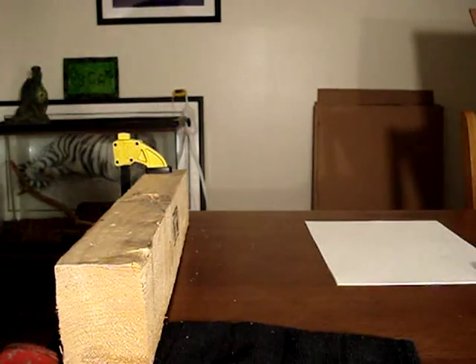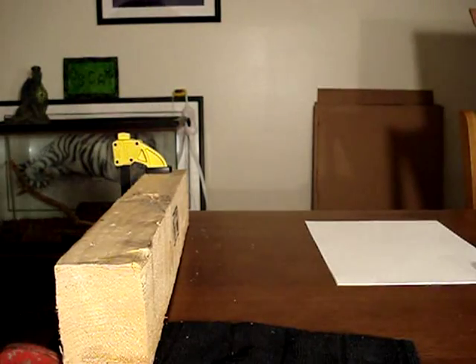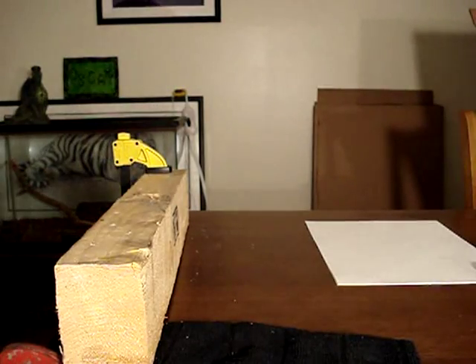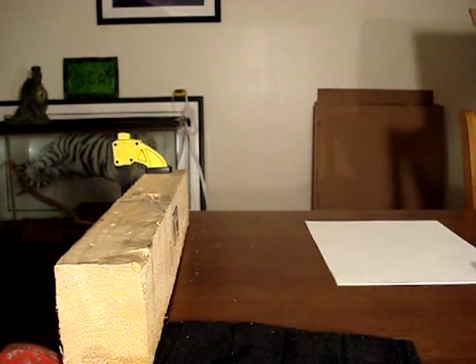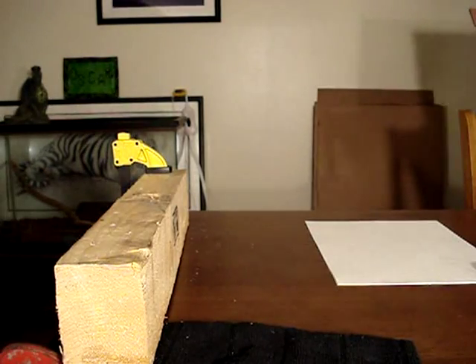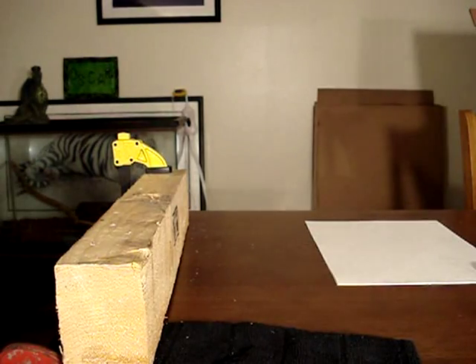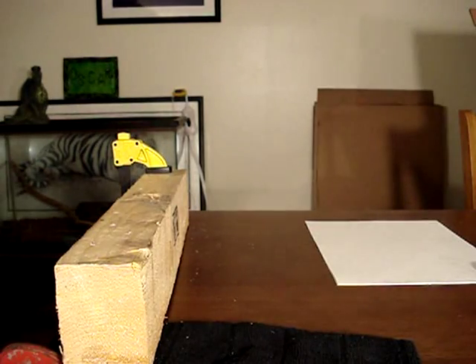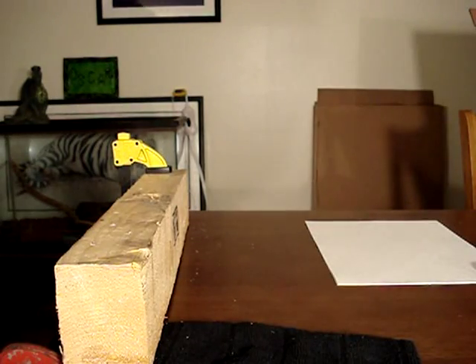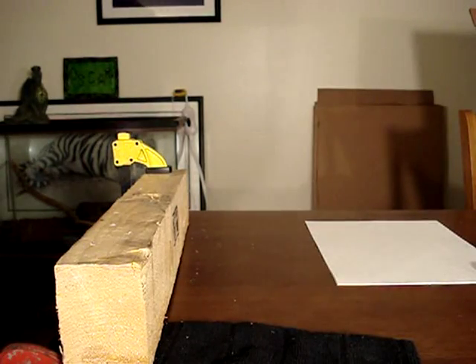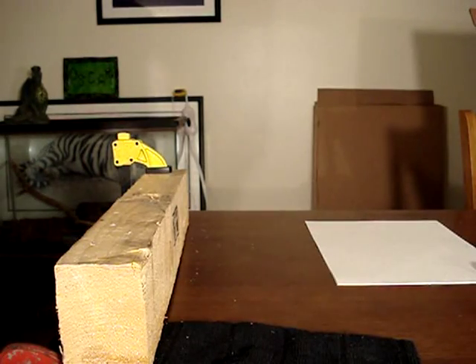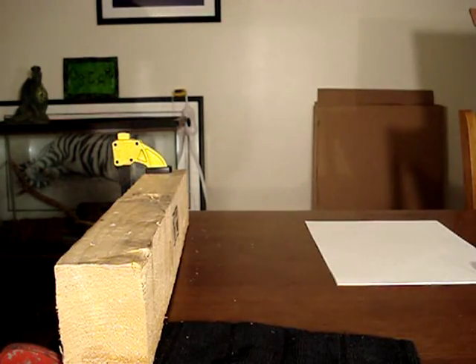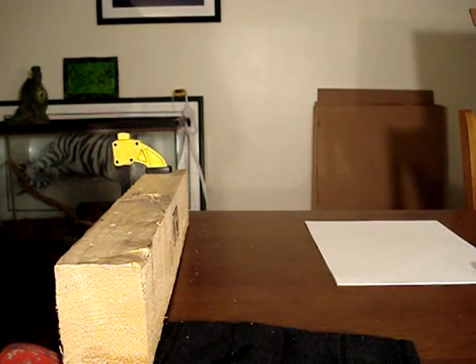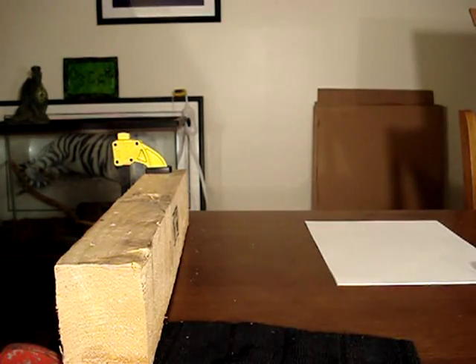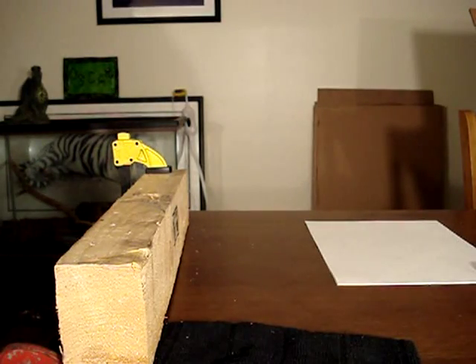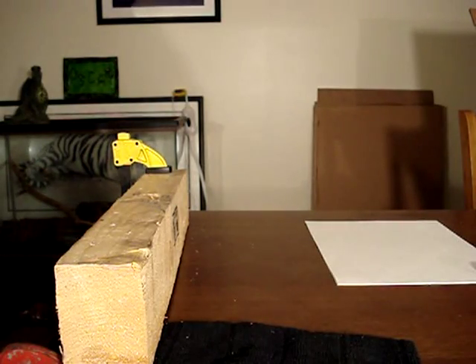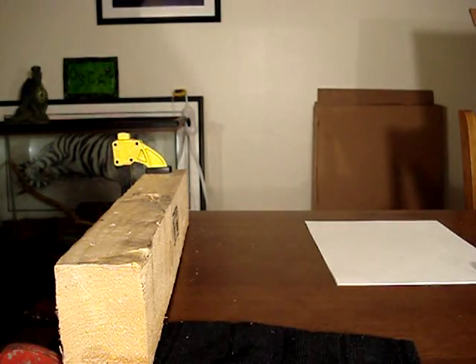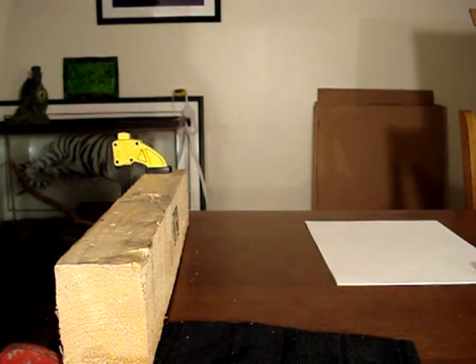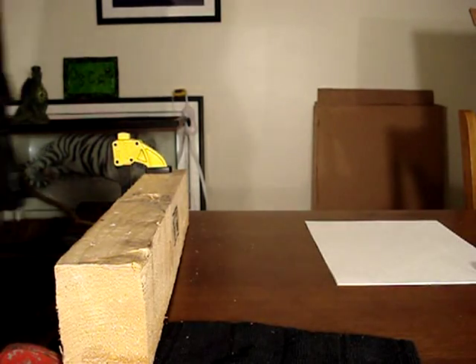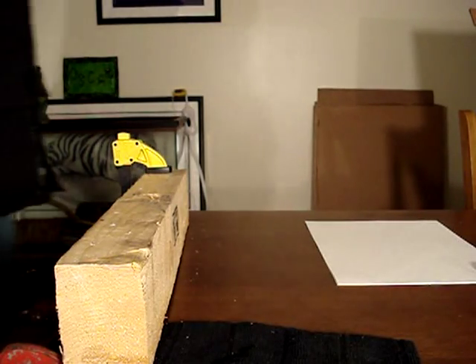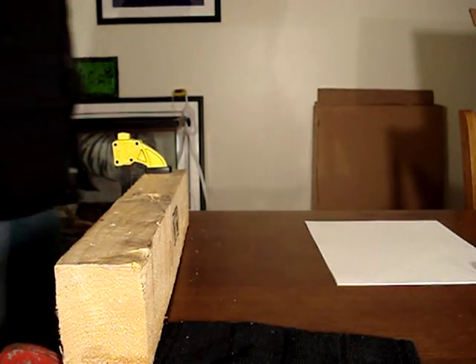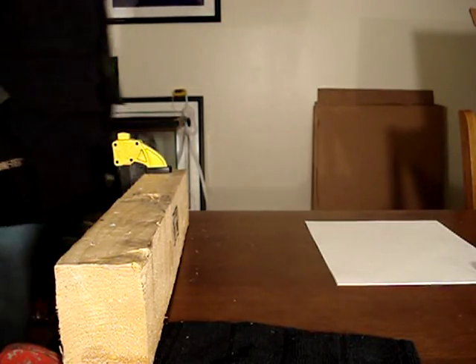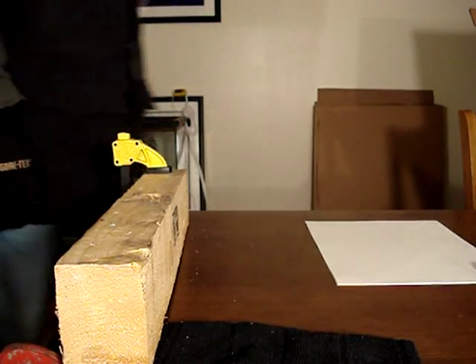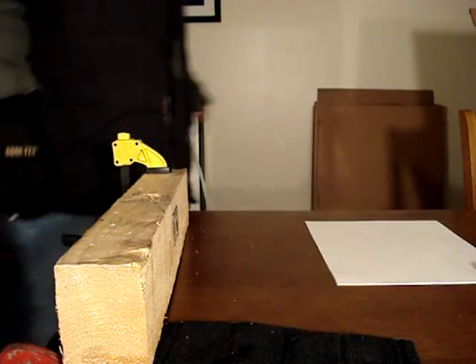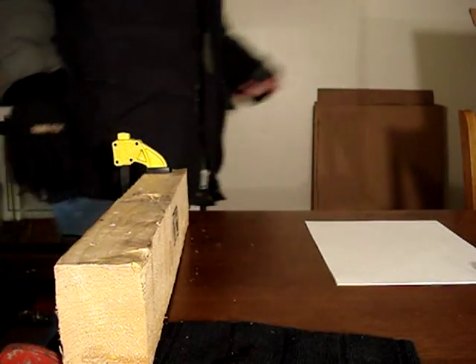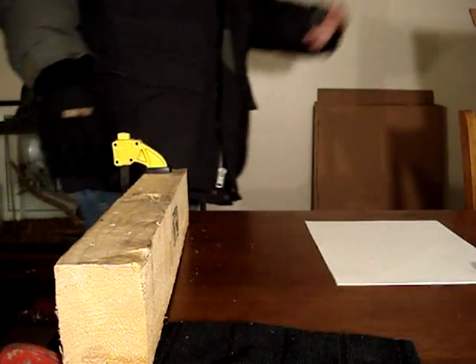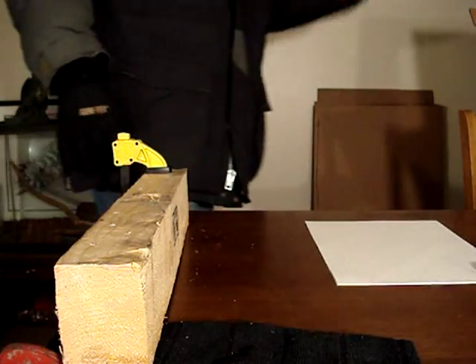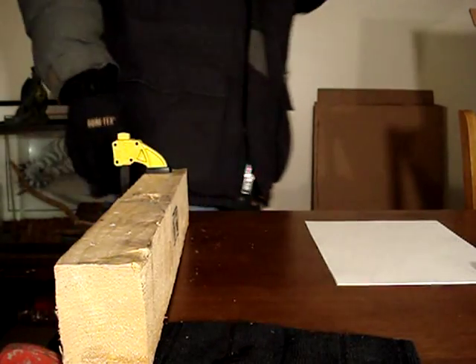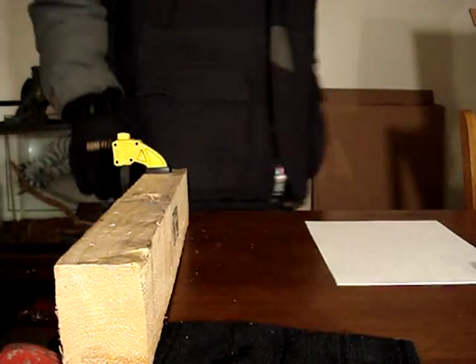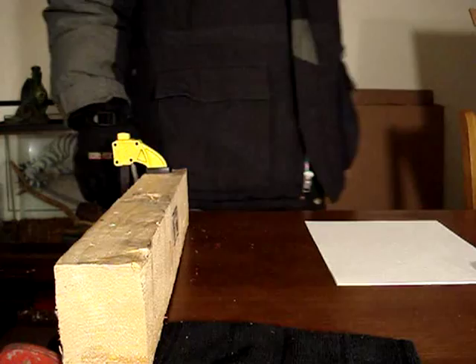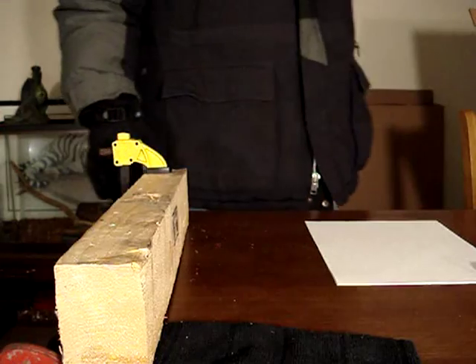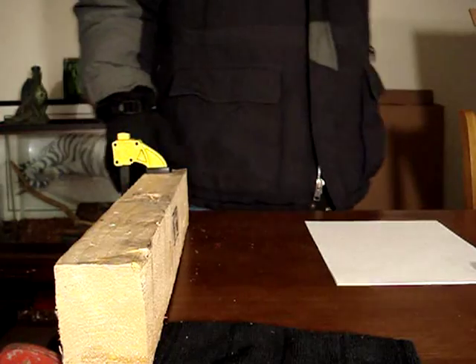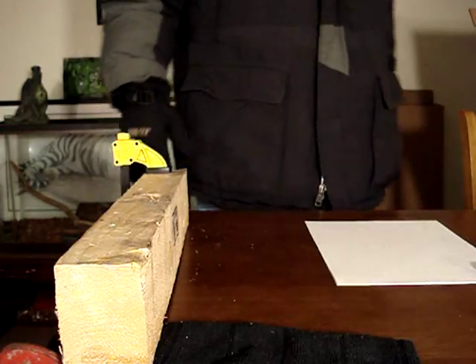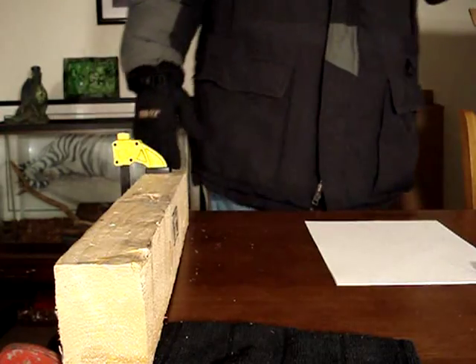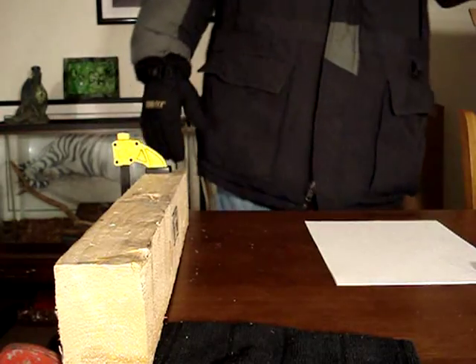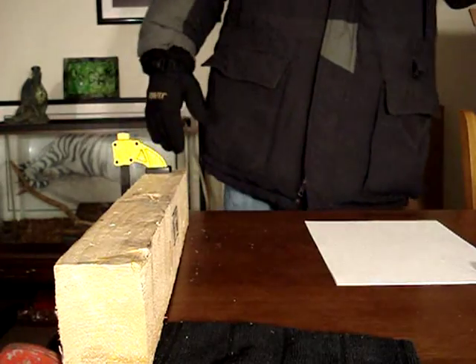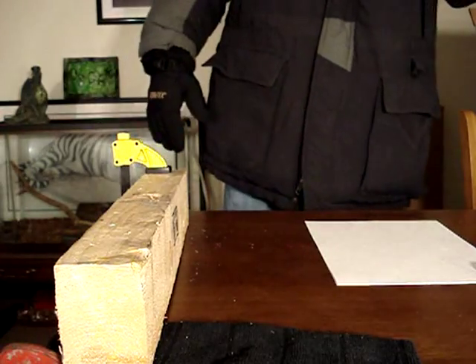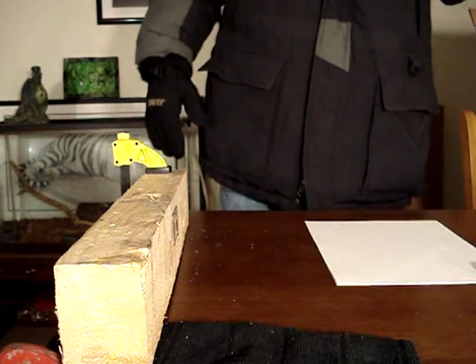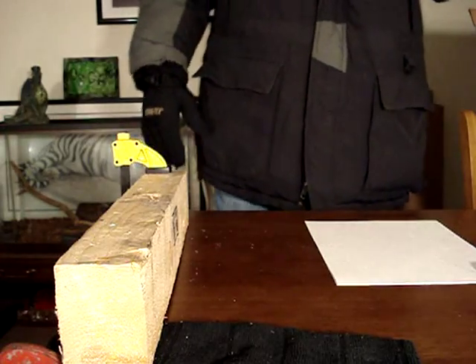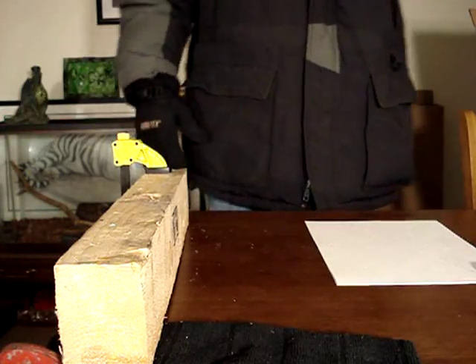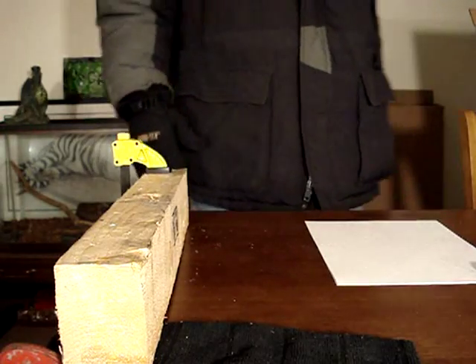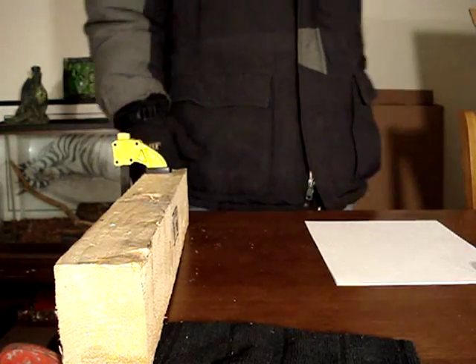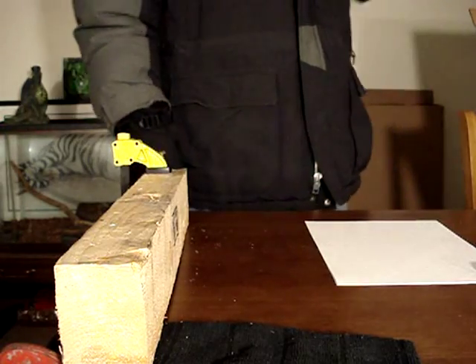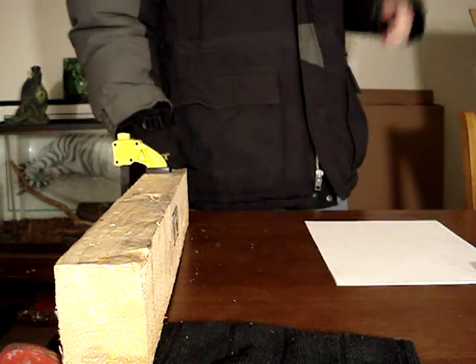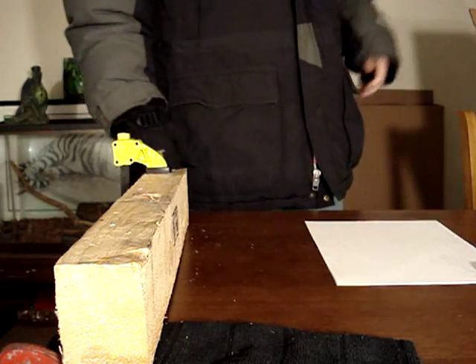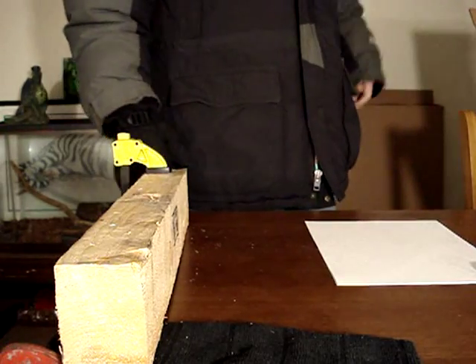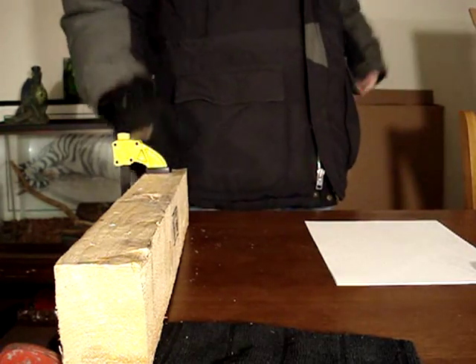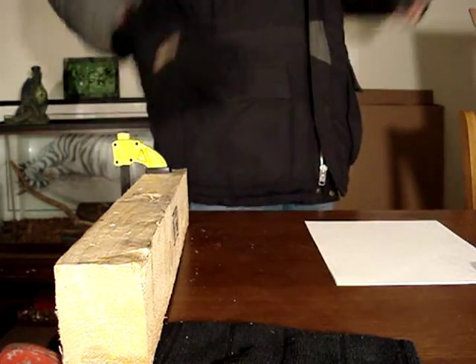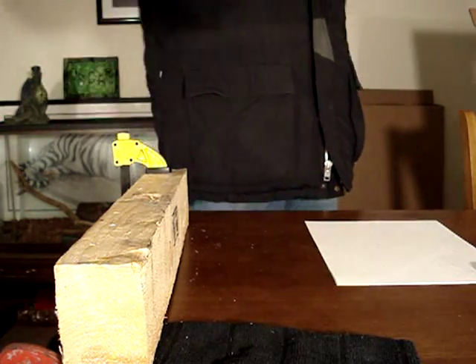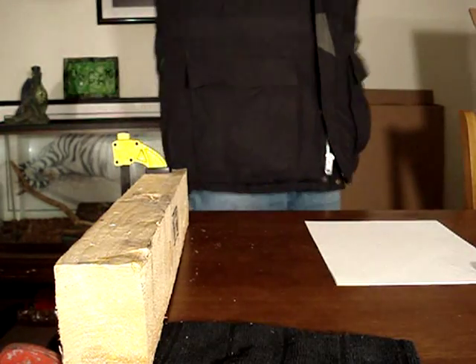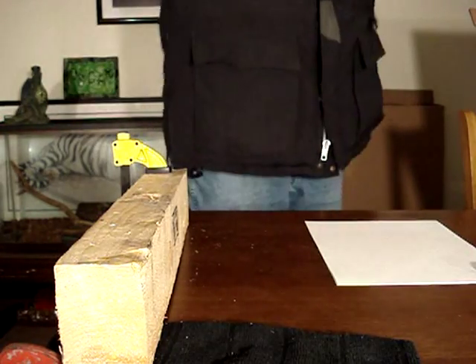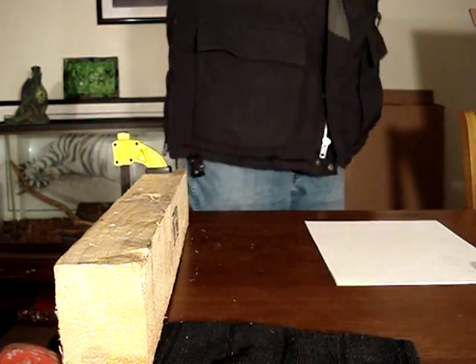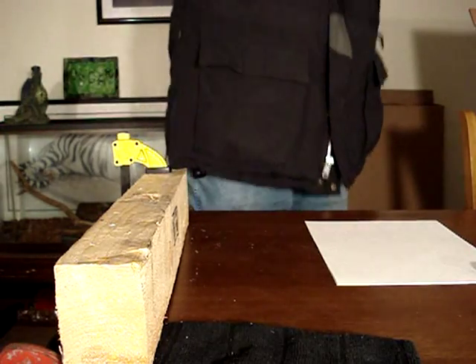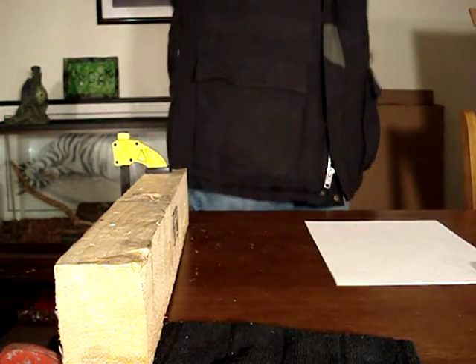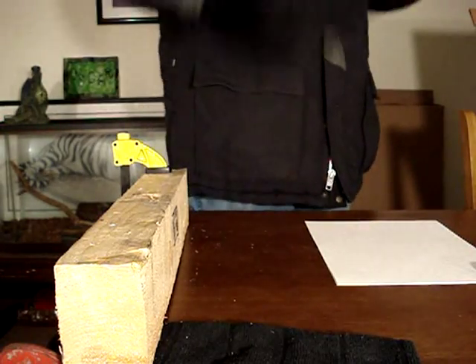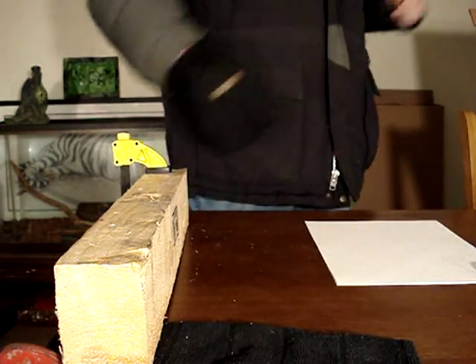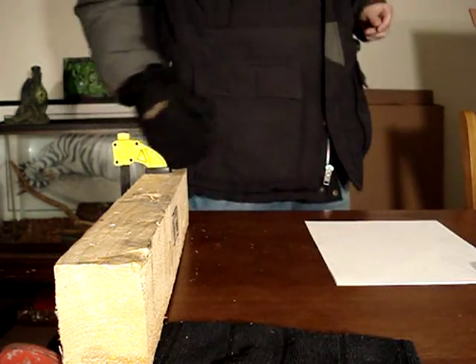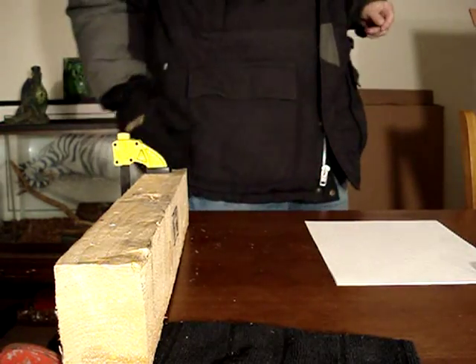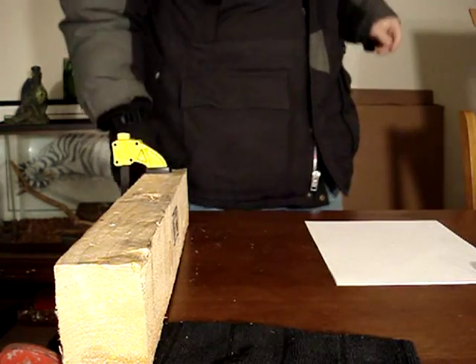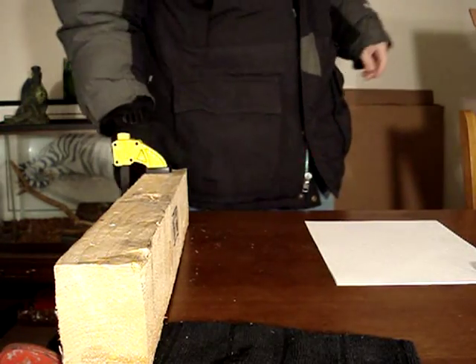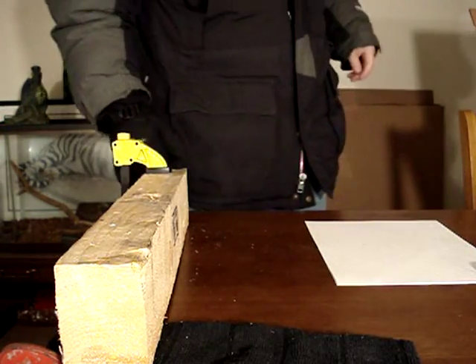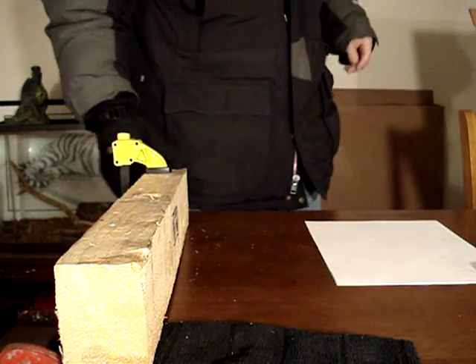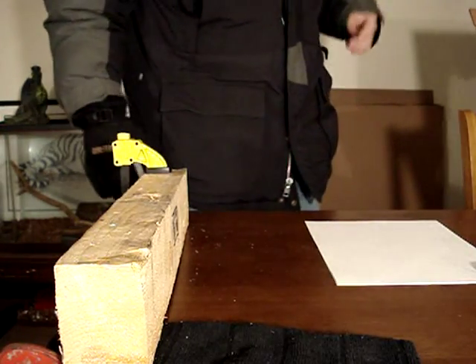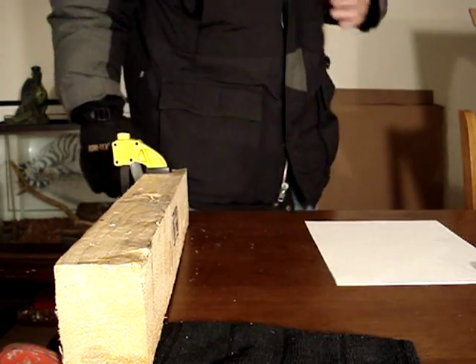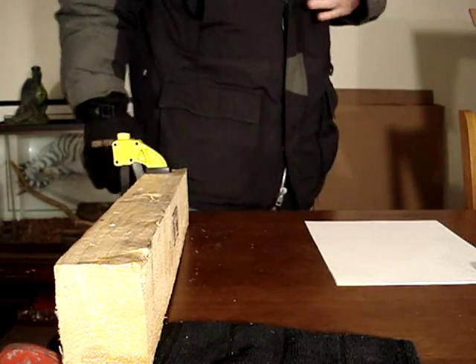Hello, Blunt Truth, doing part two of the SOG Trident — the Tanto clip.